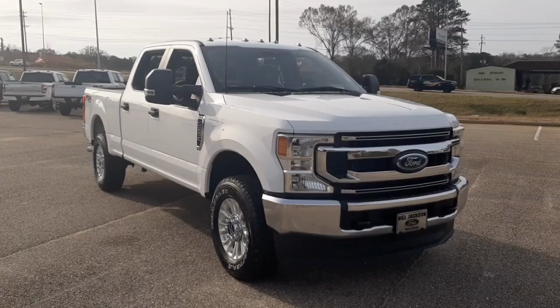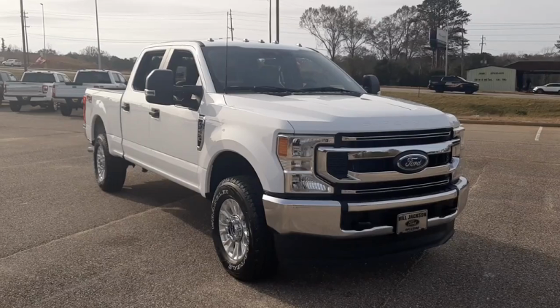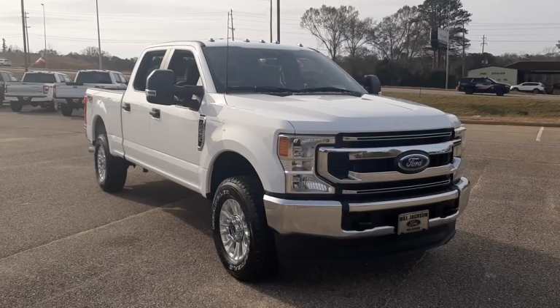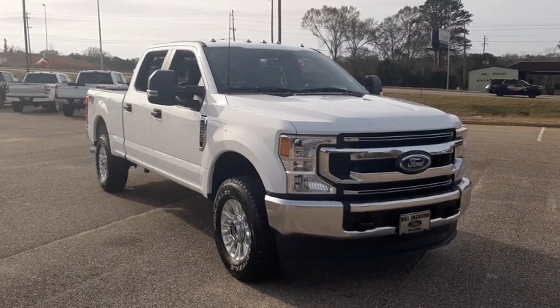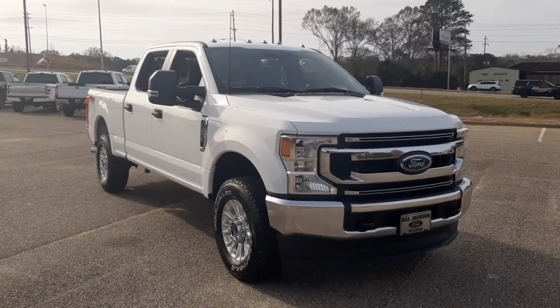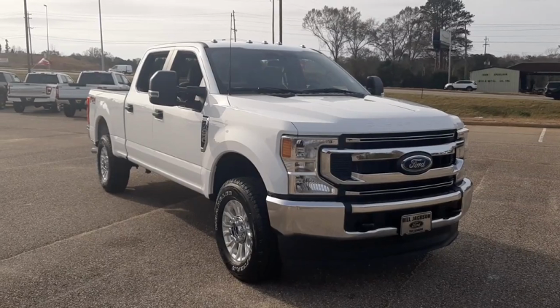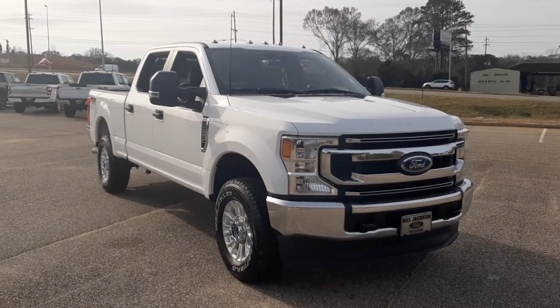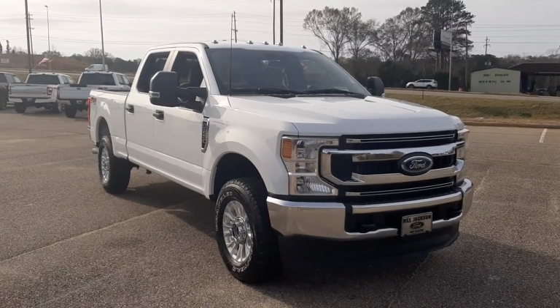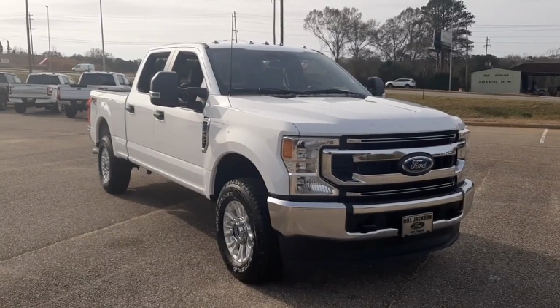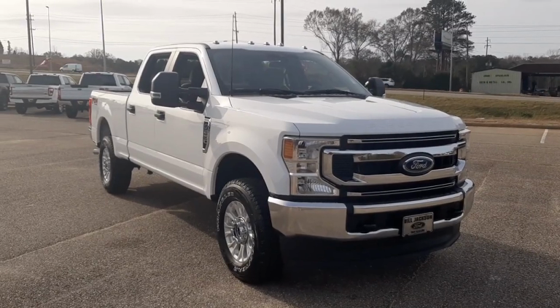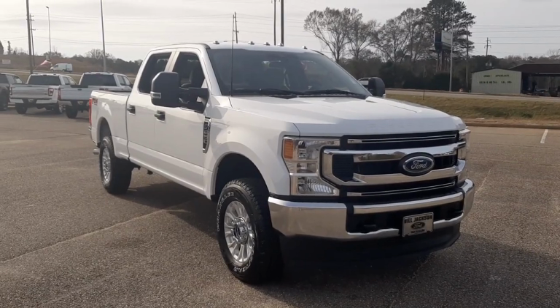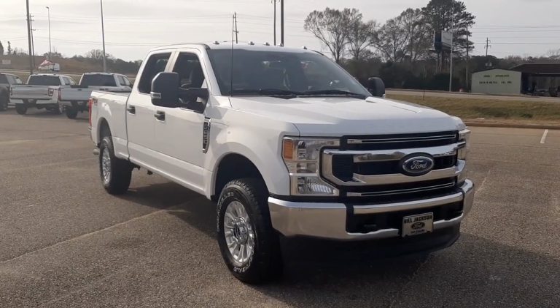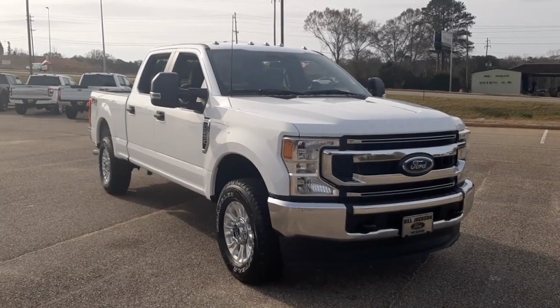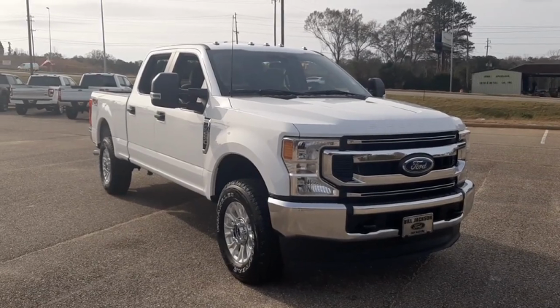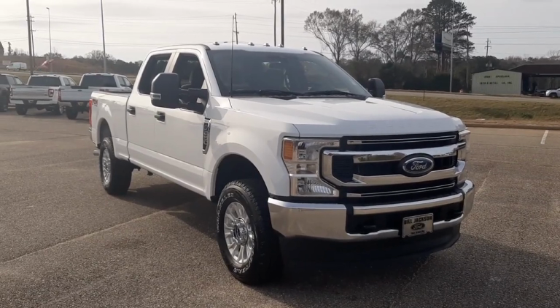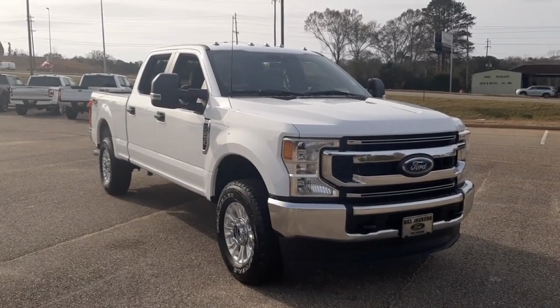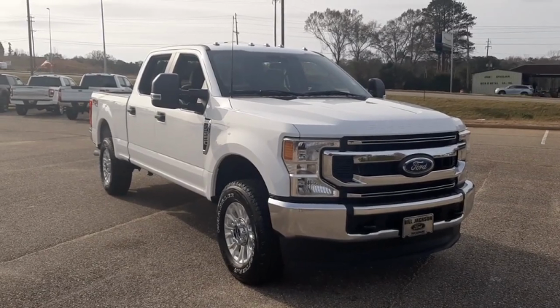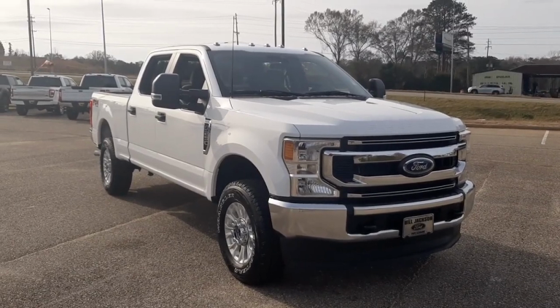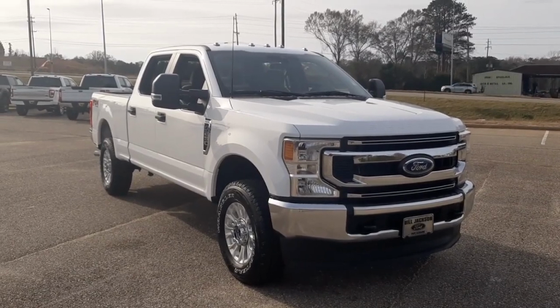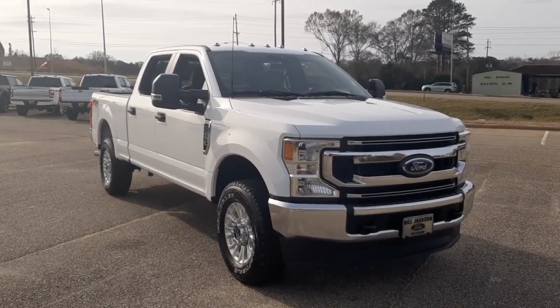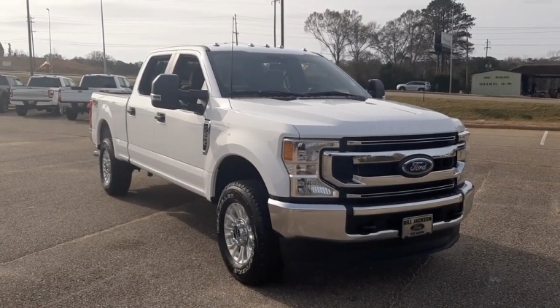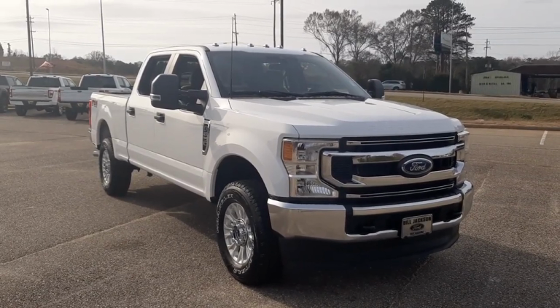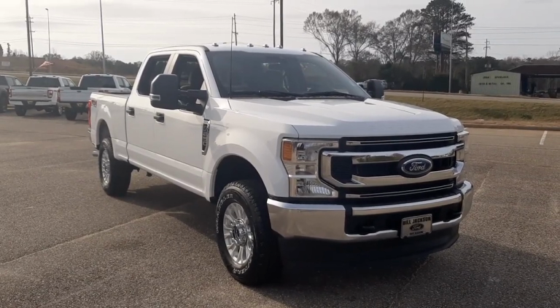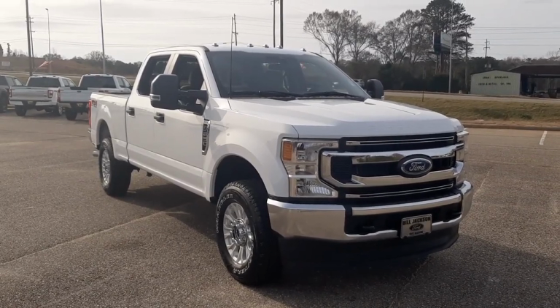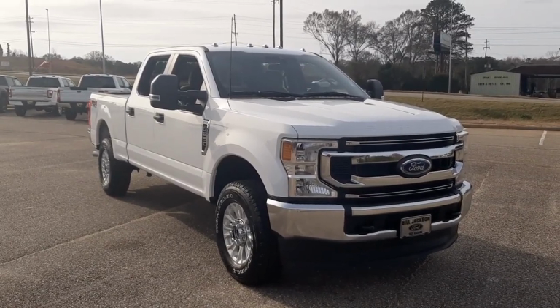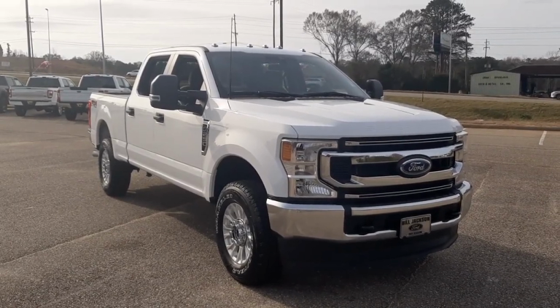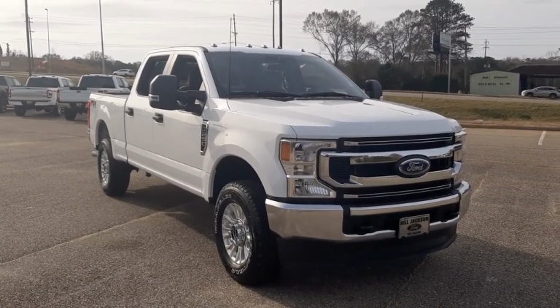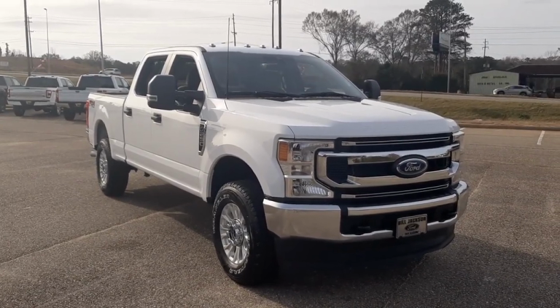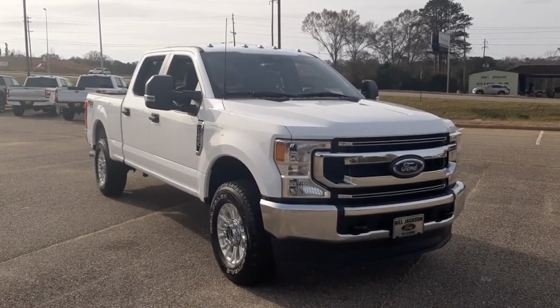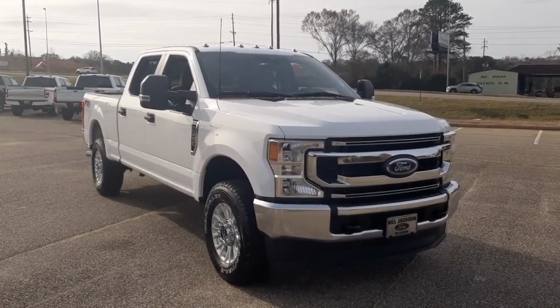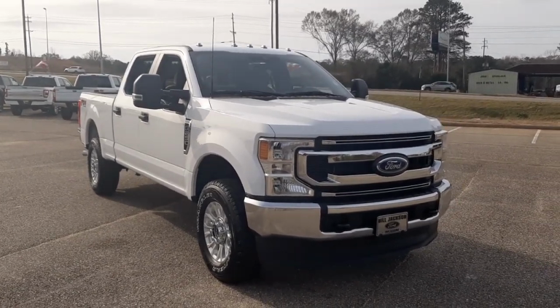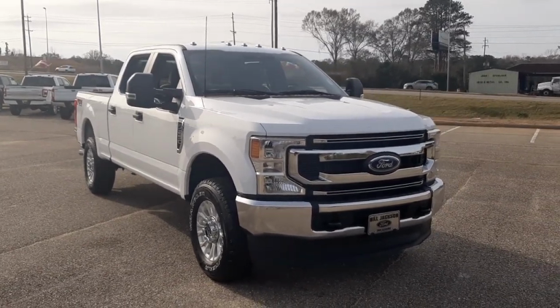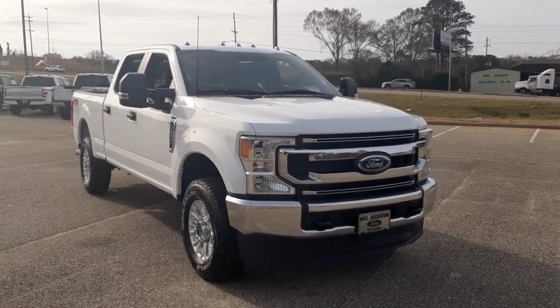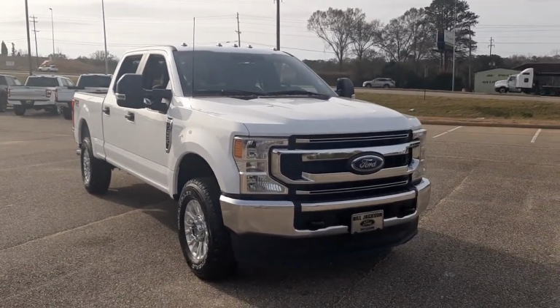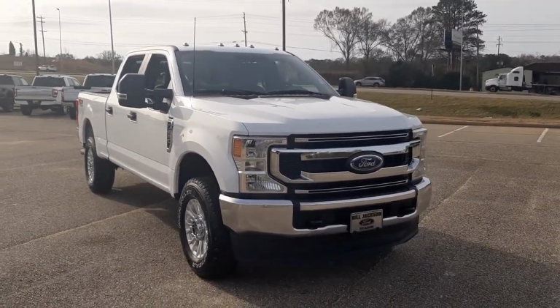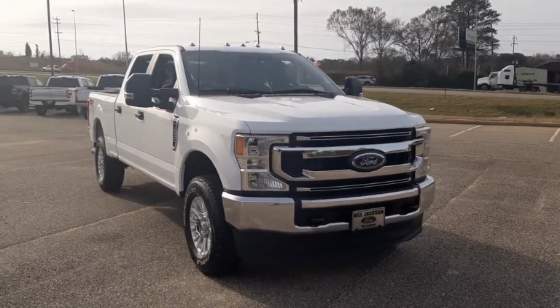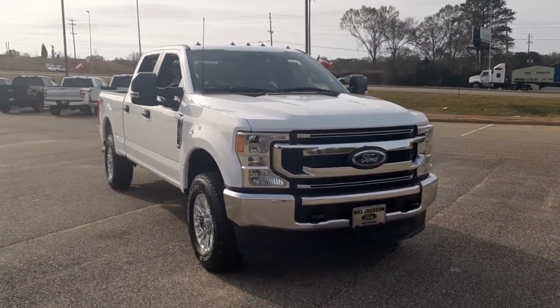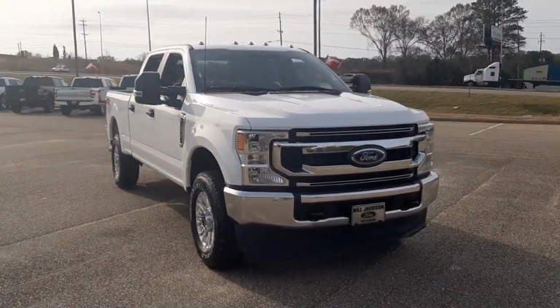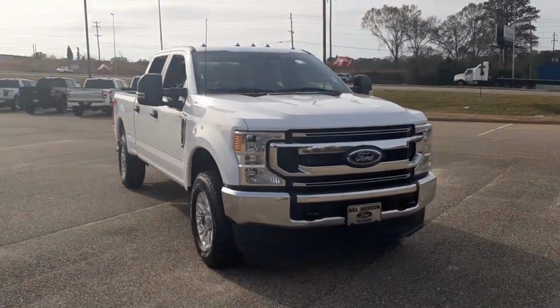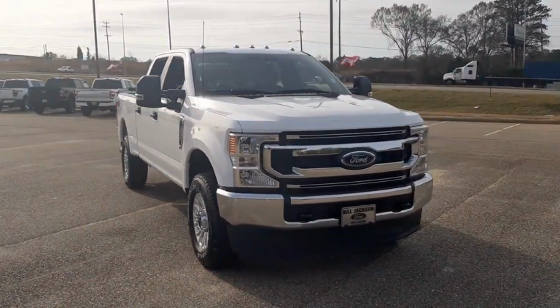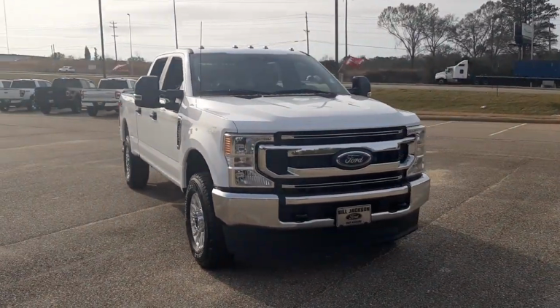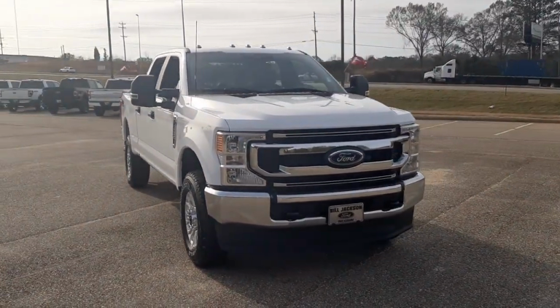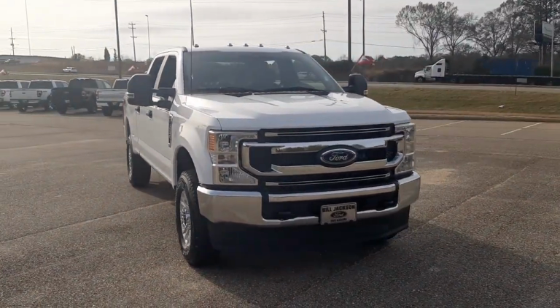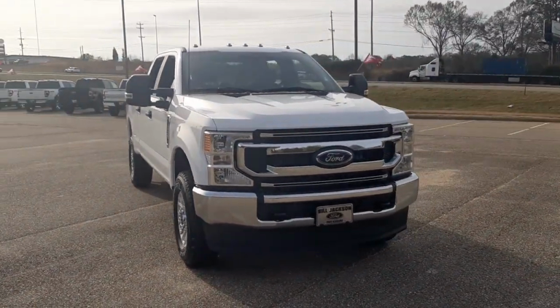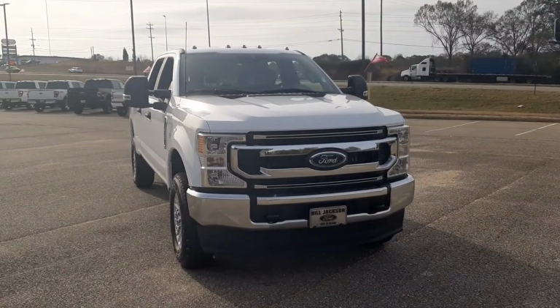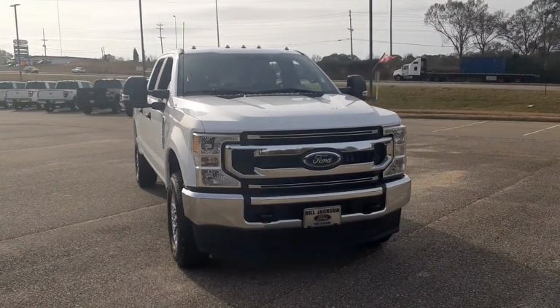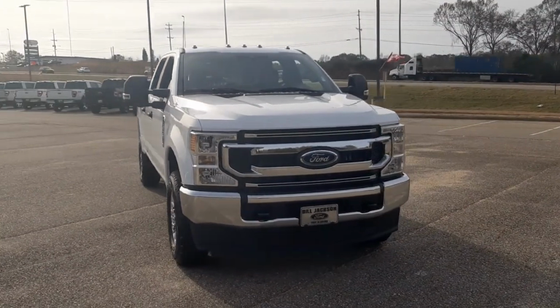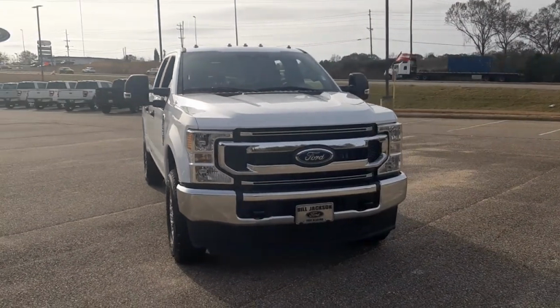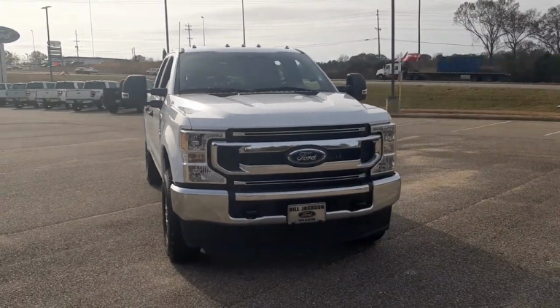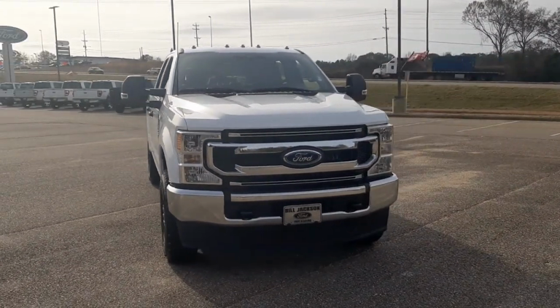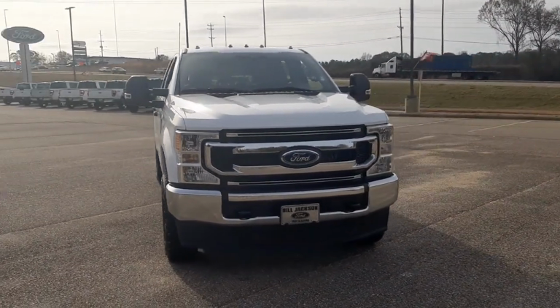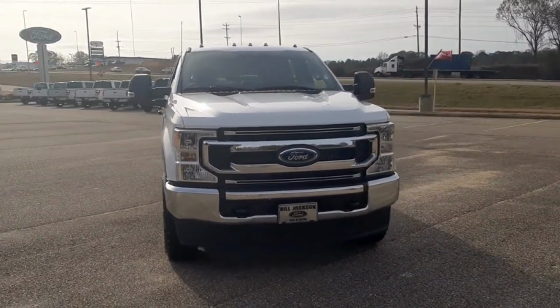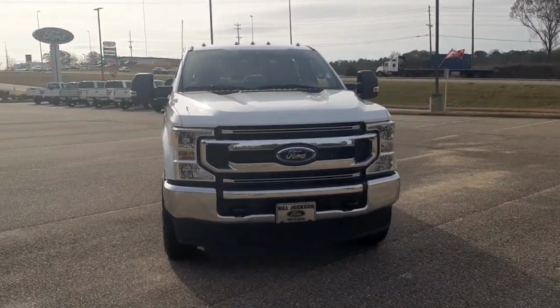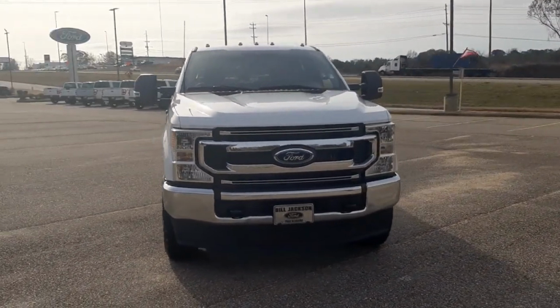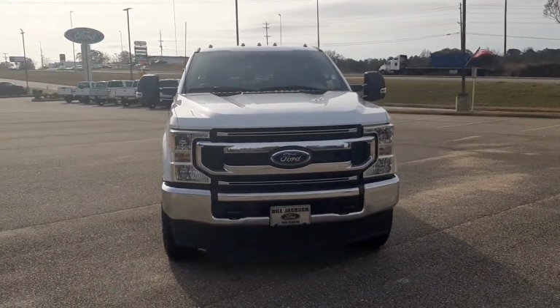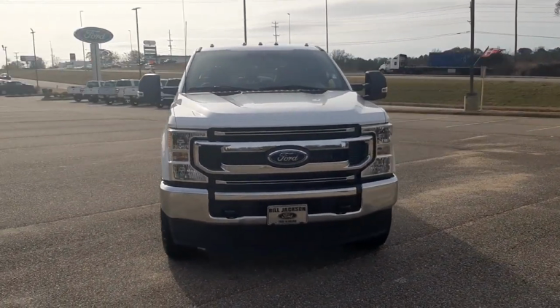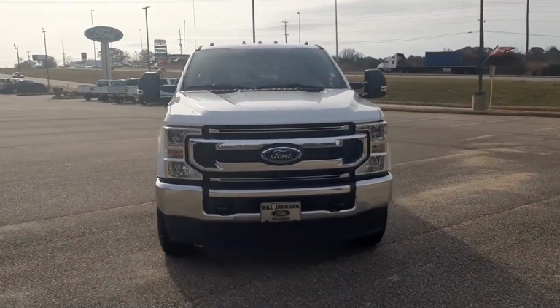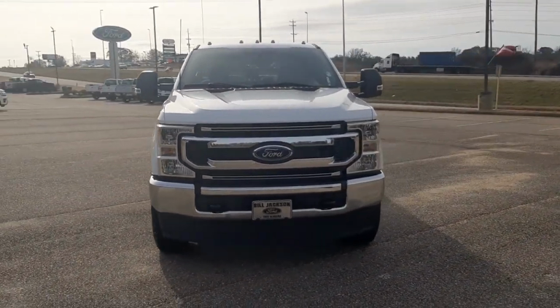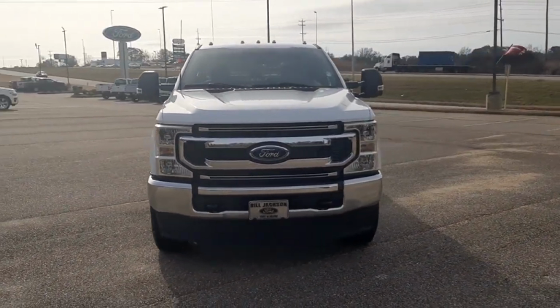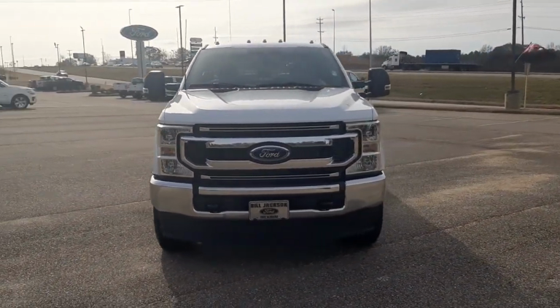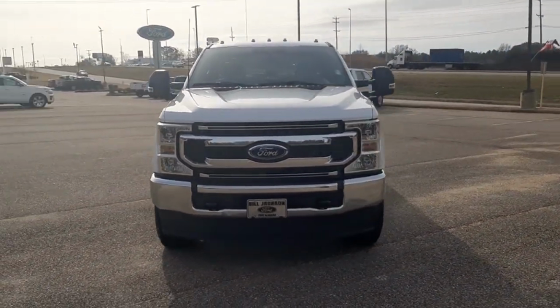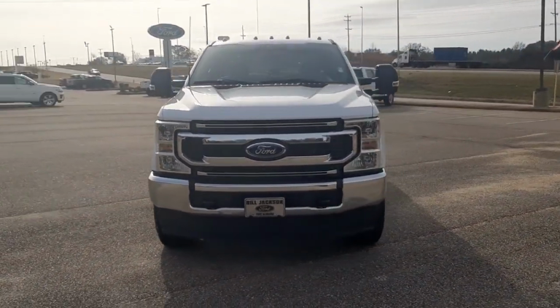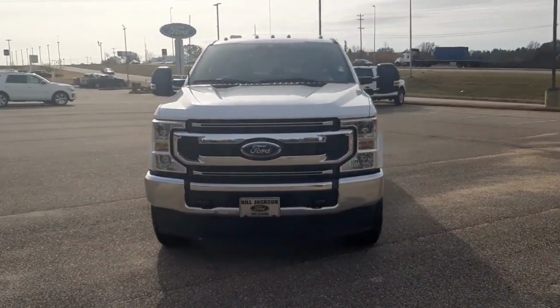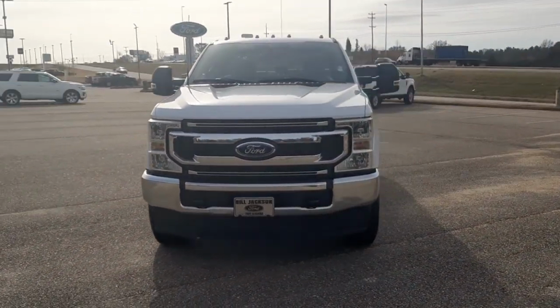You'll have love at first sight with the 2022 Ford F-250. If you're going to do it, do it right.